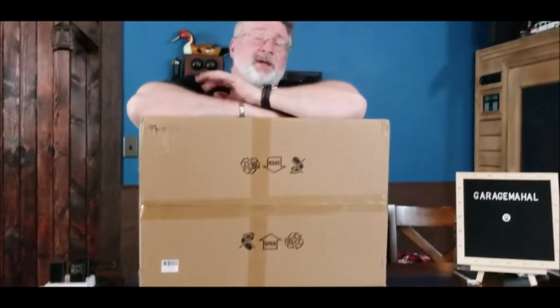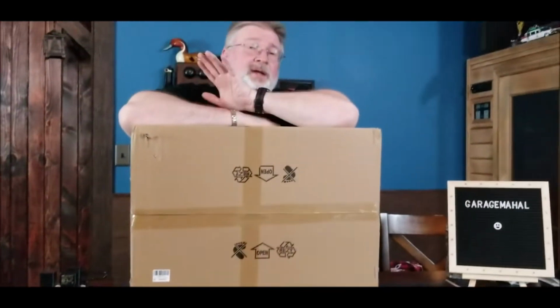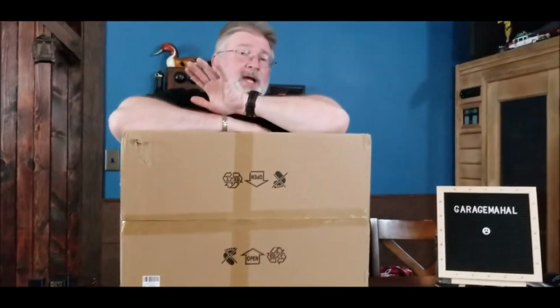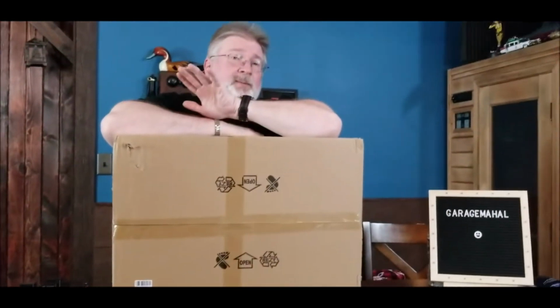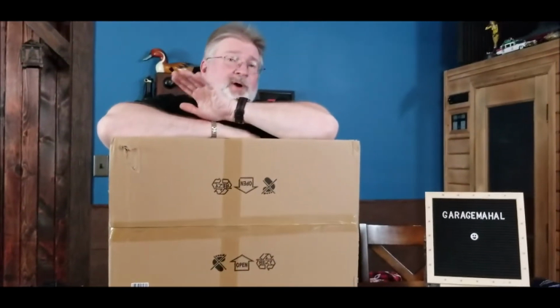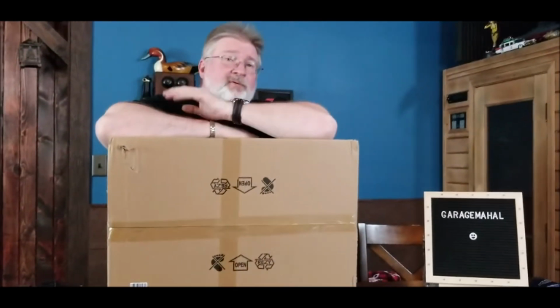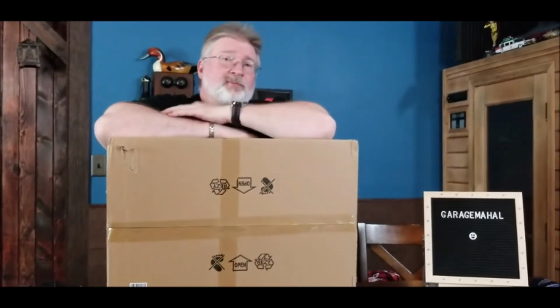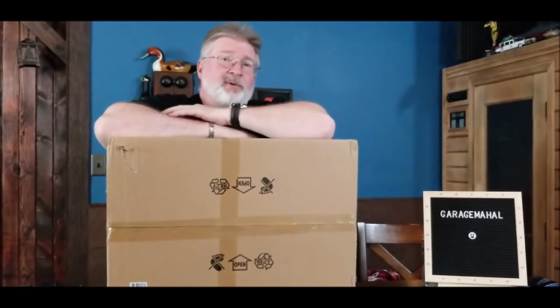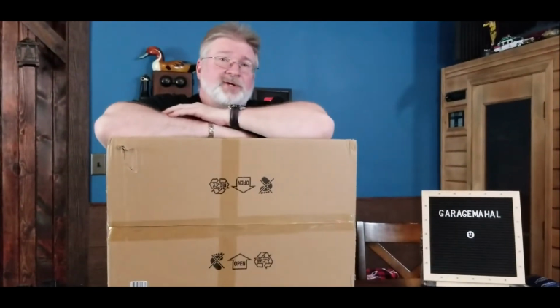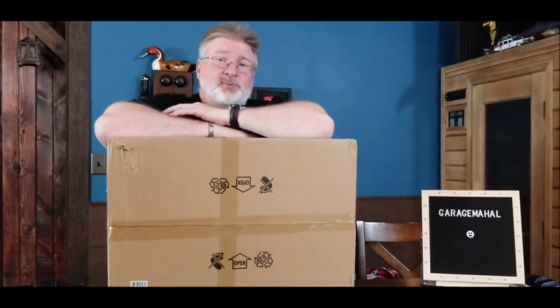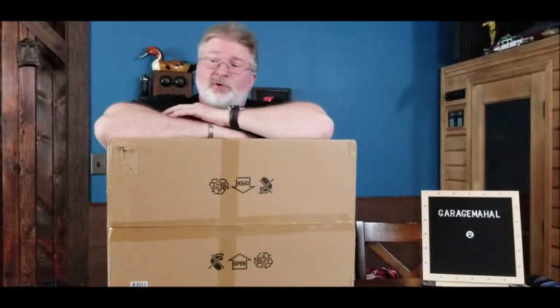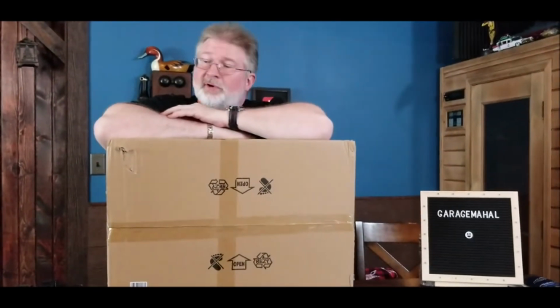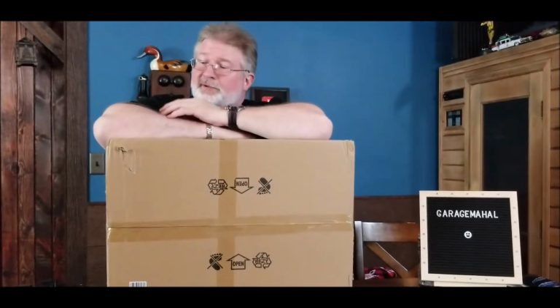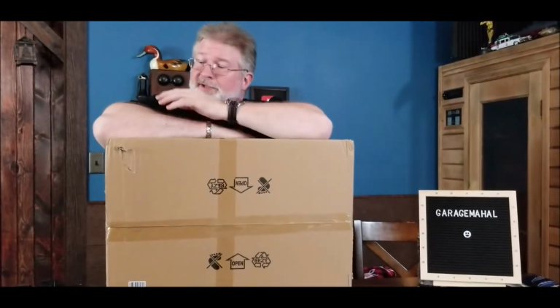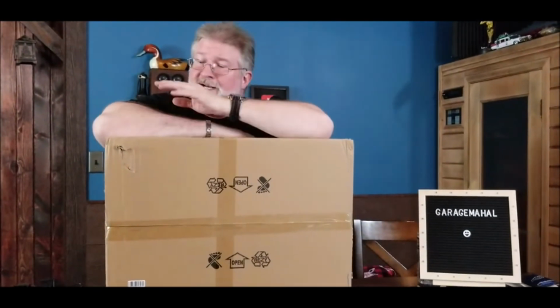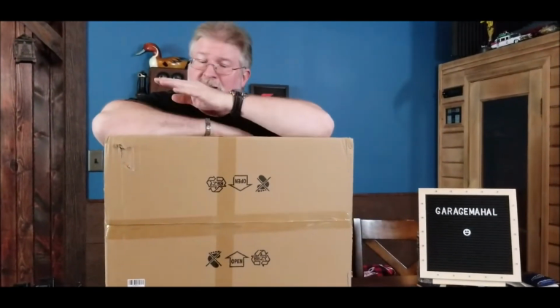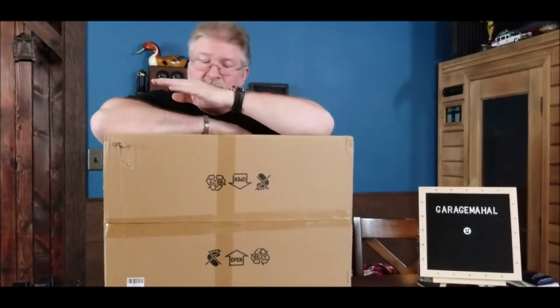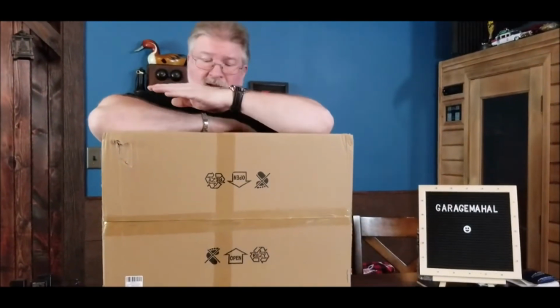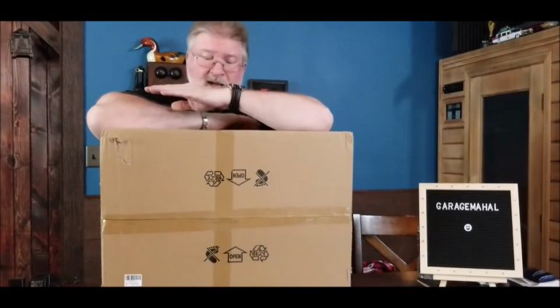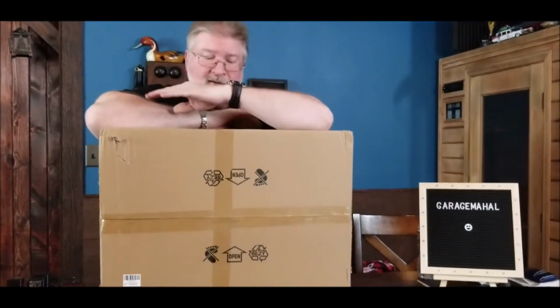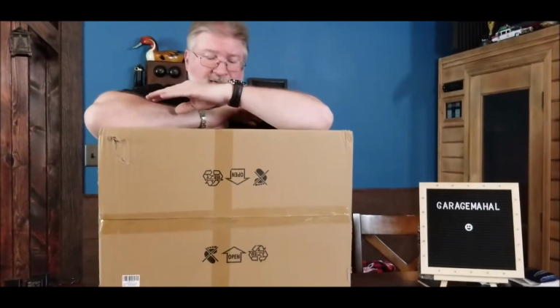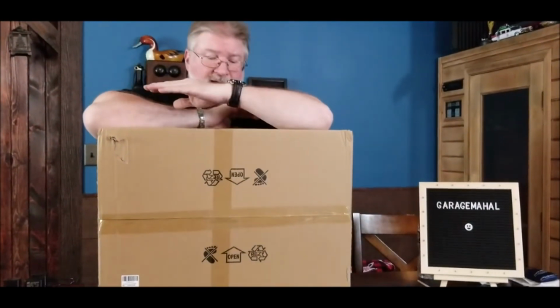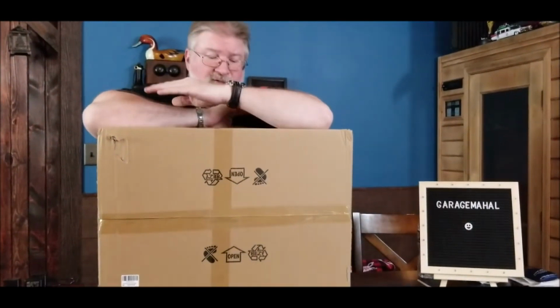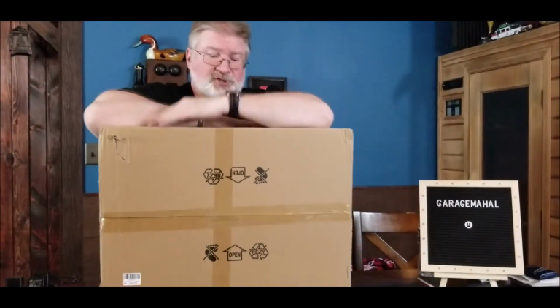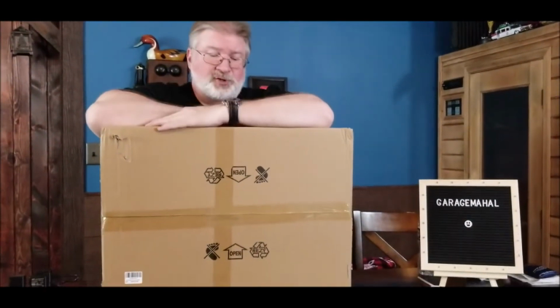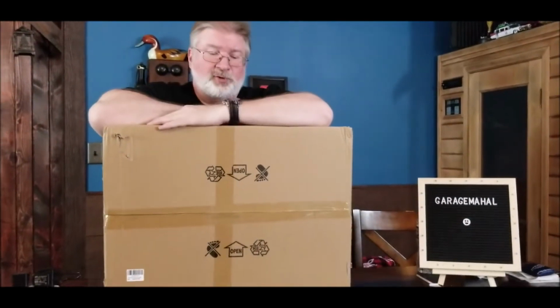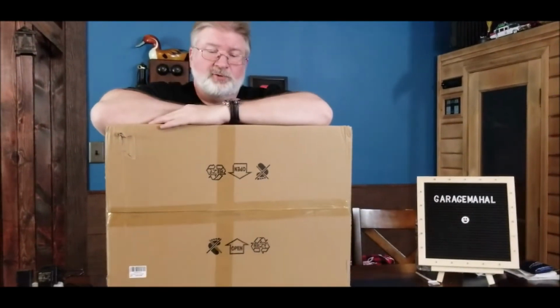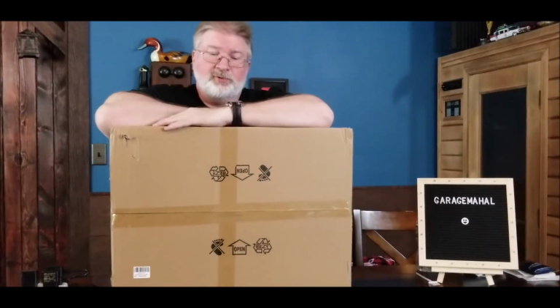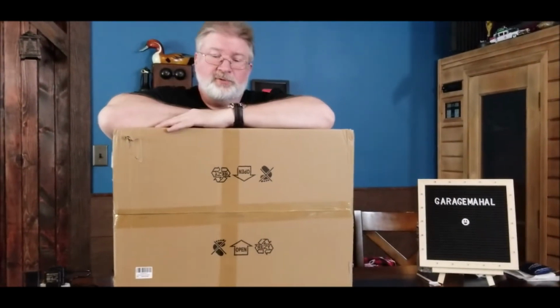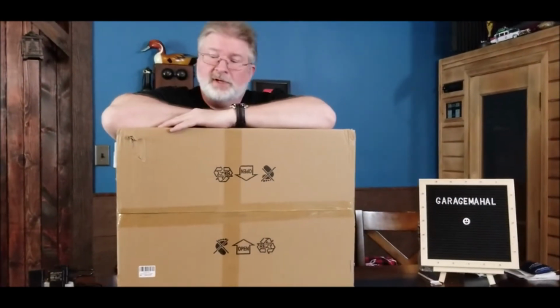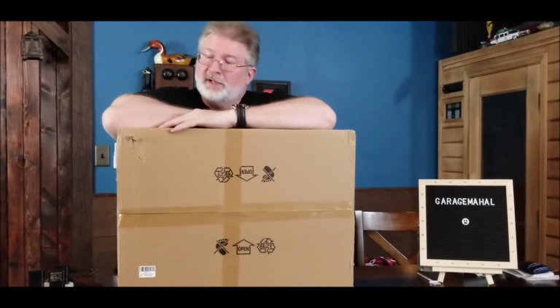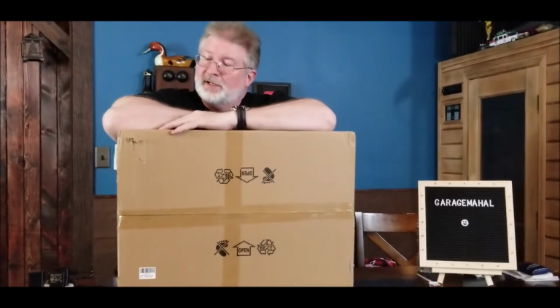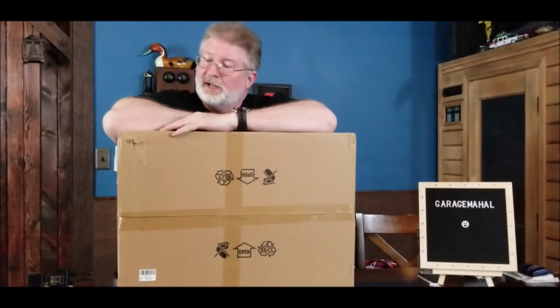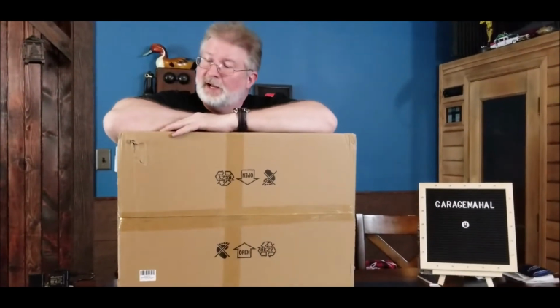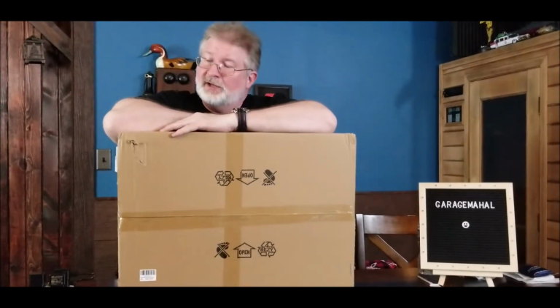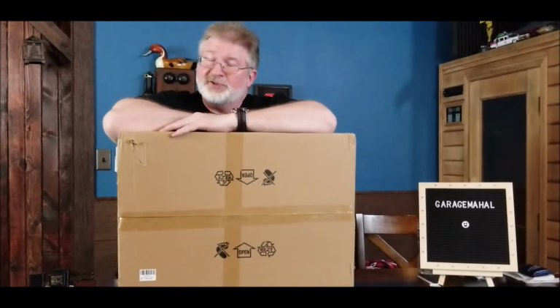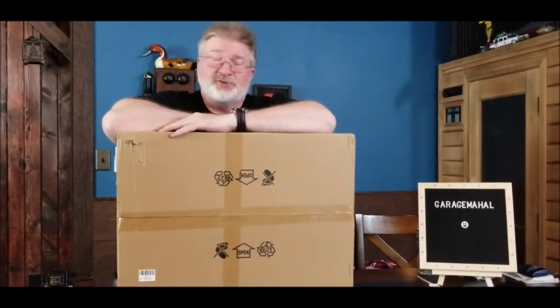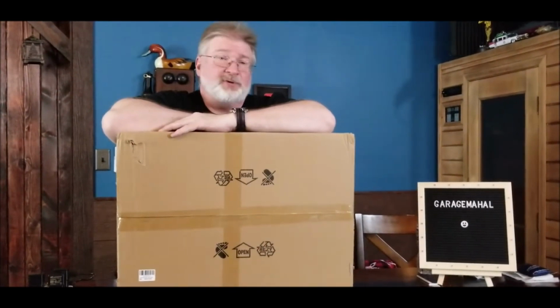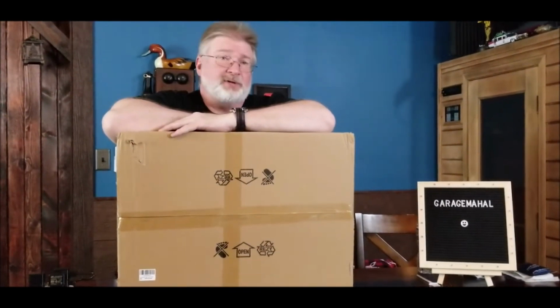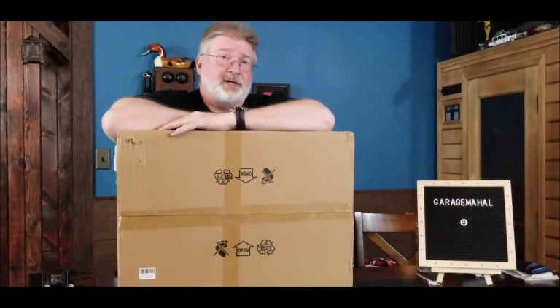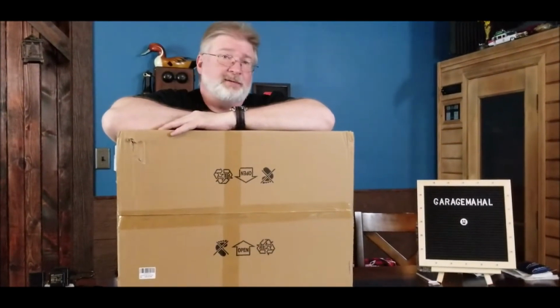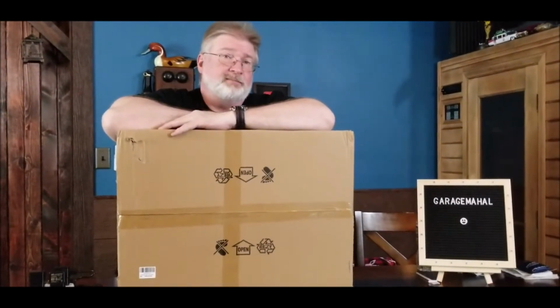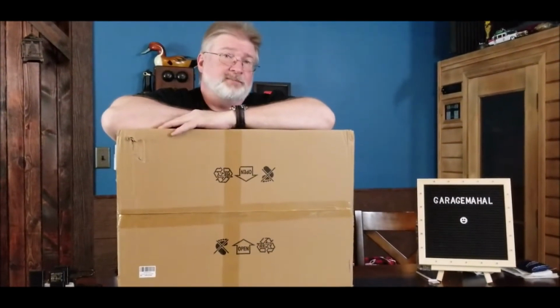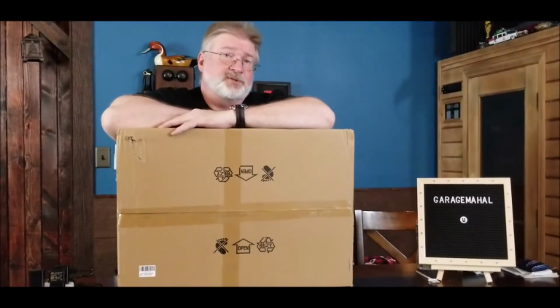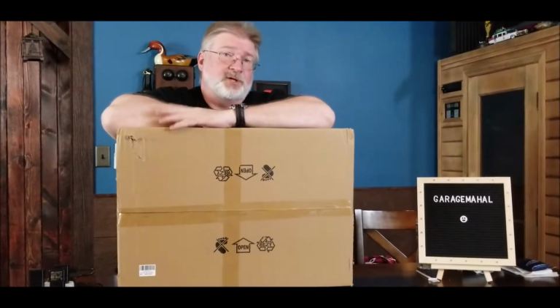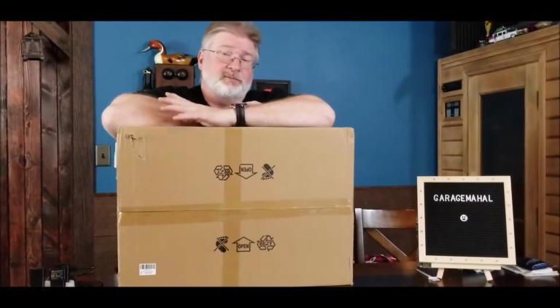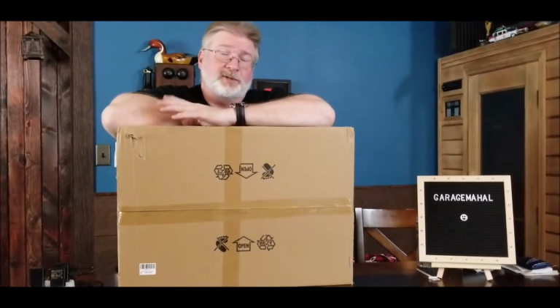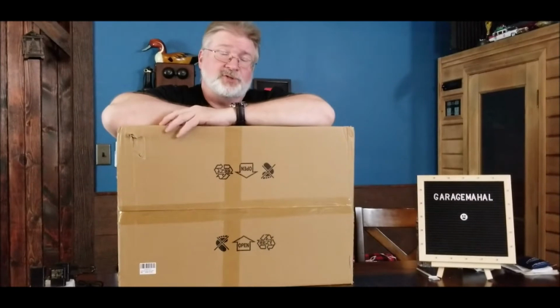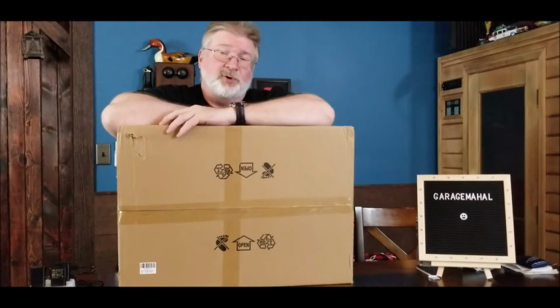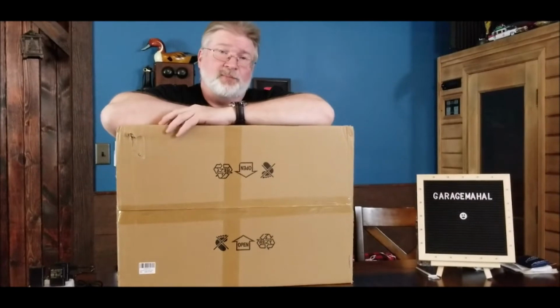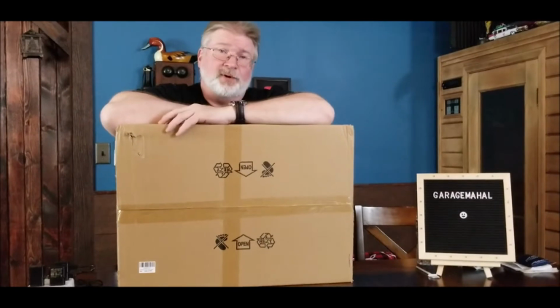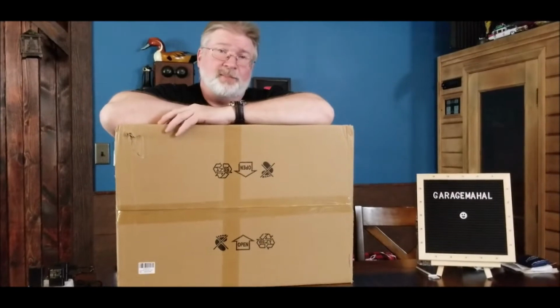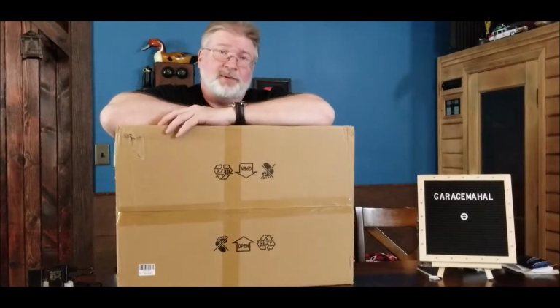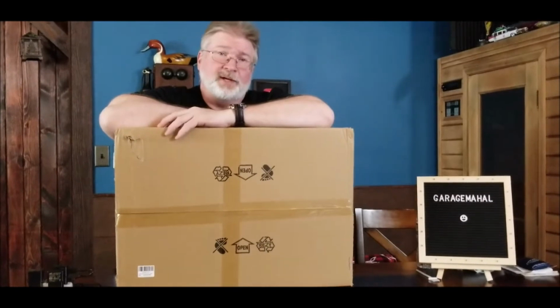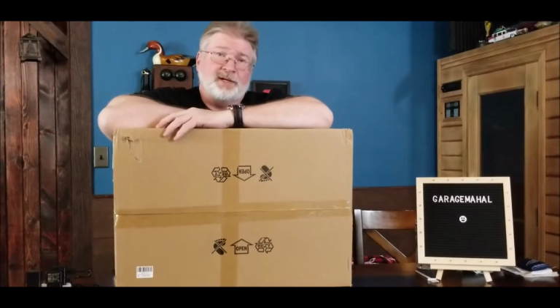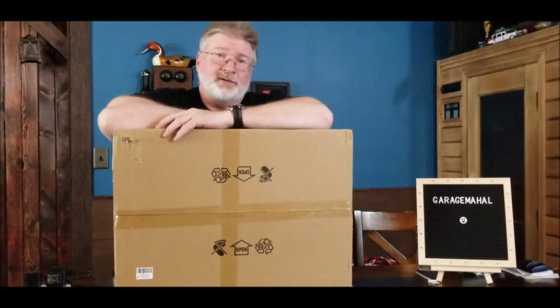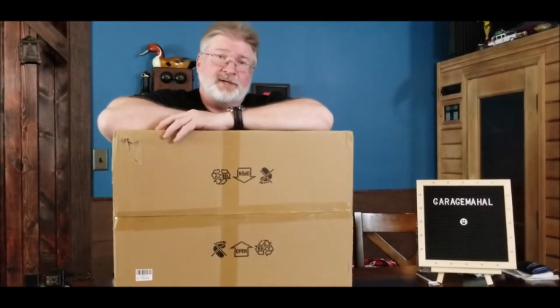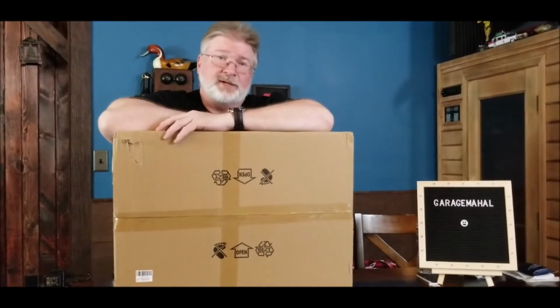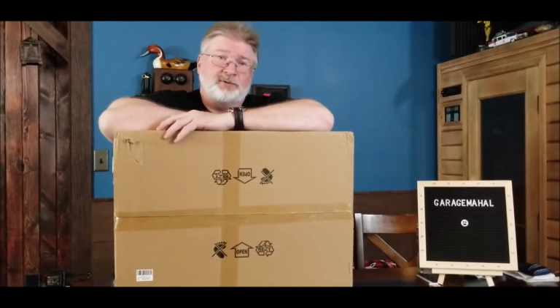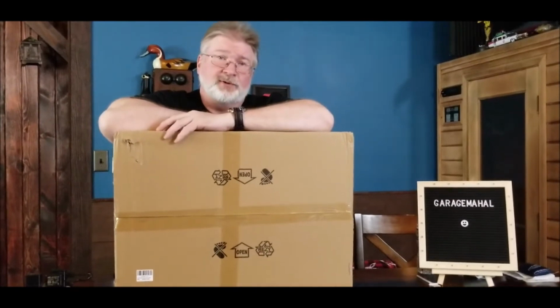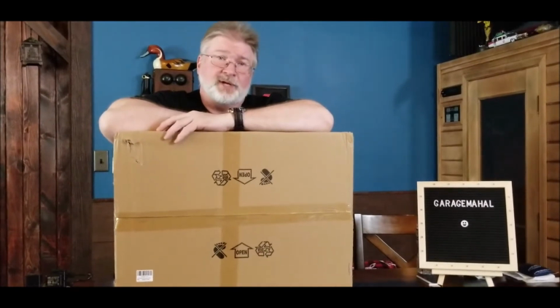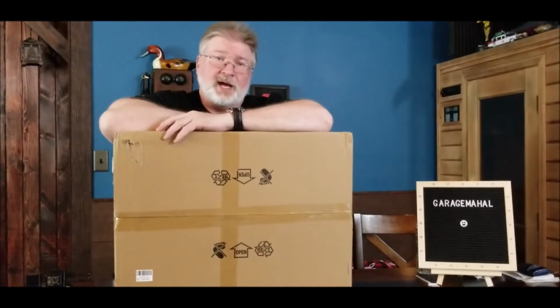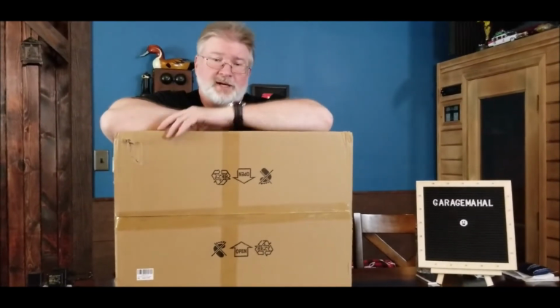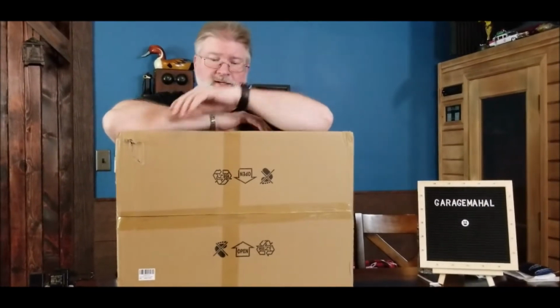Hey, Brian from Garage Mahal here. Today we have a solar street light, so let's open up and take a look at it.